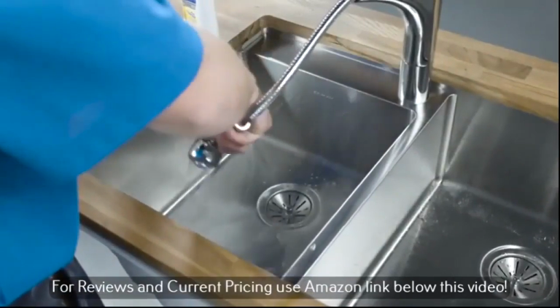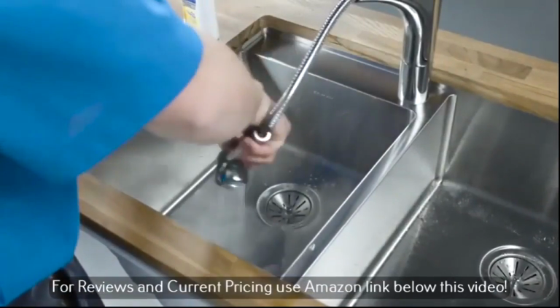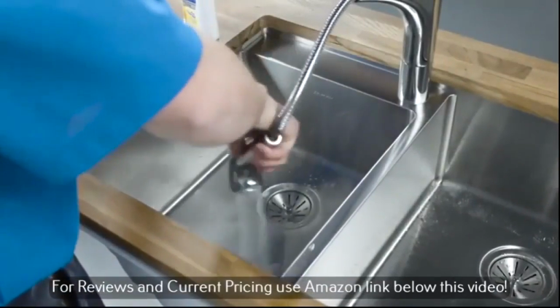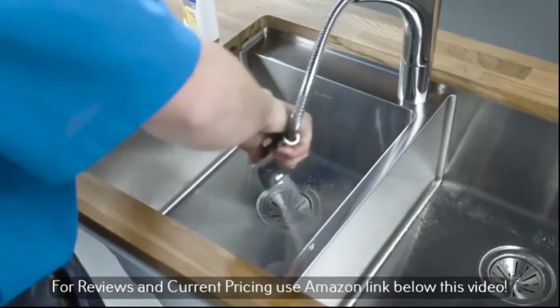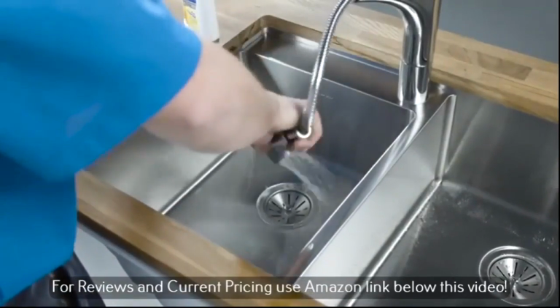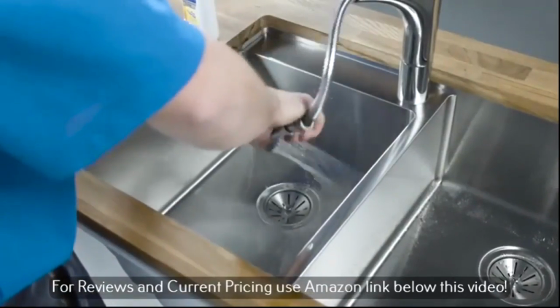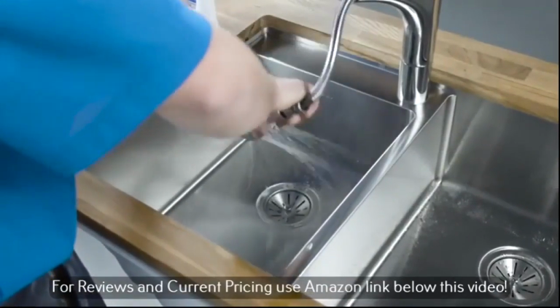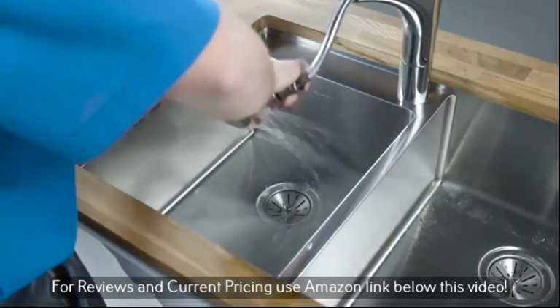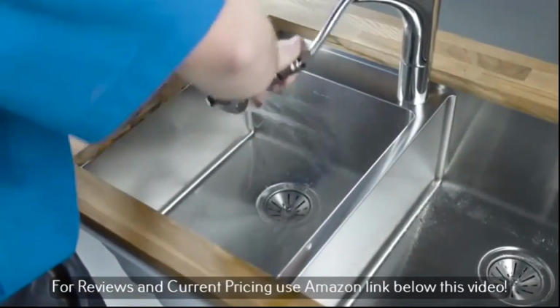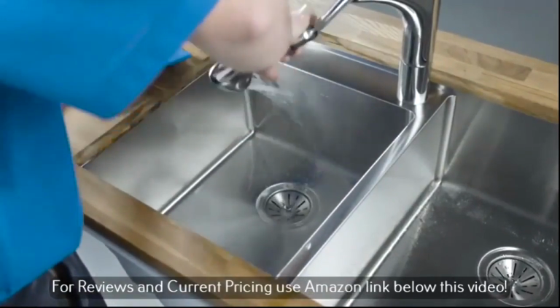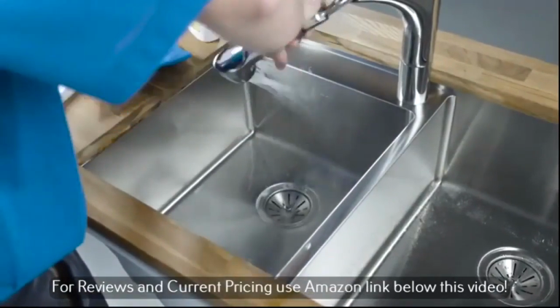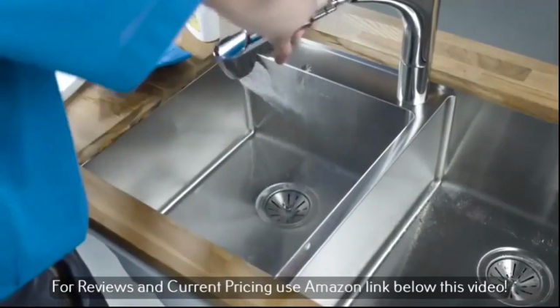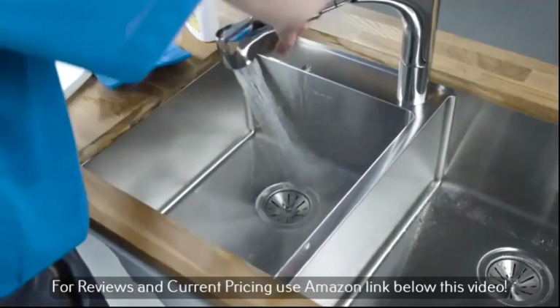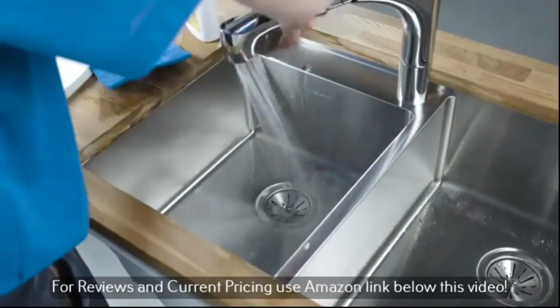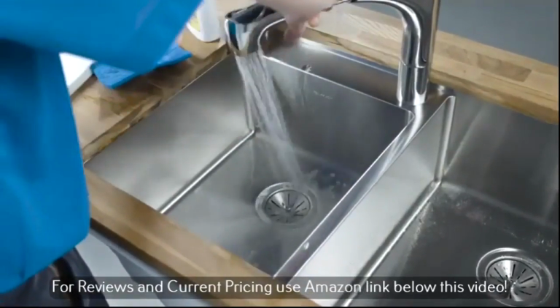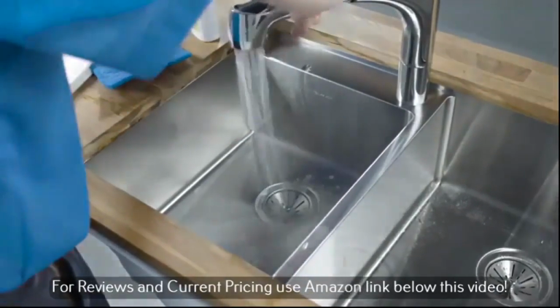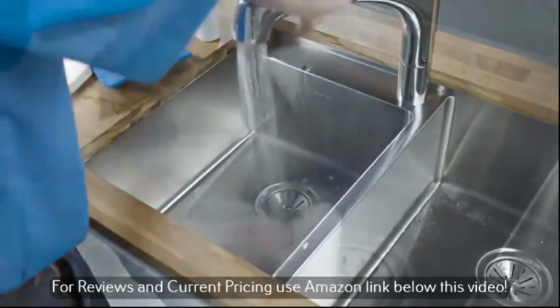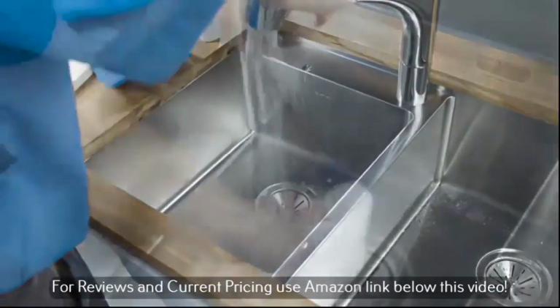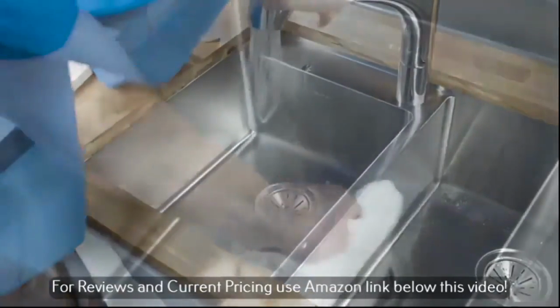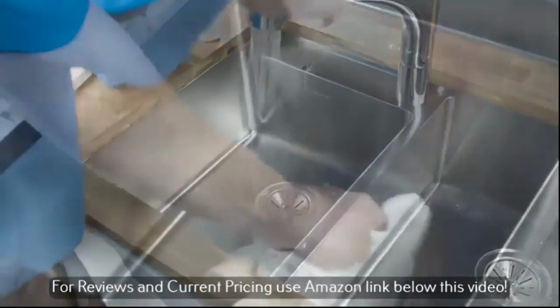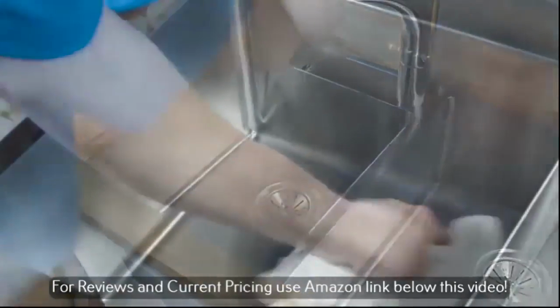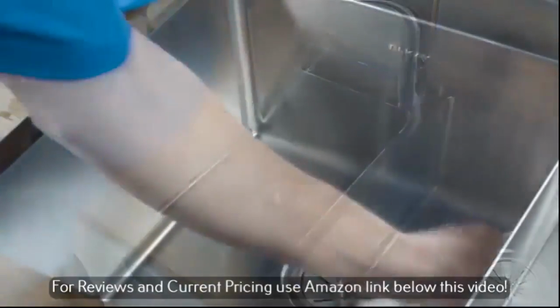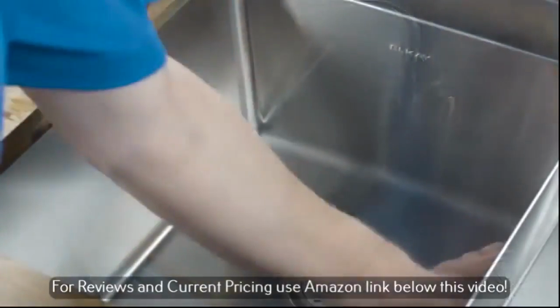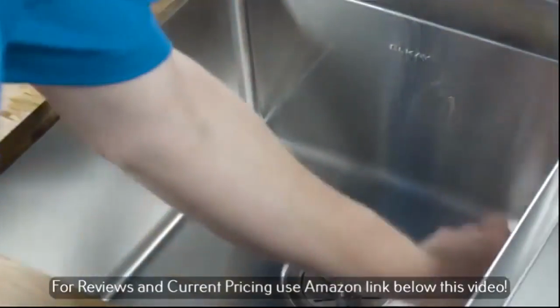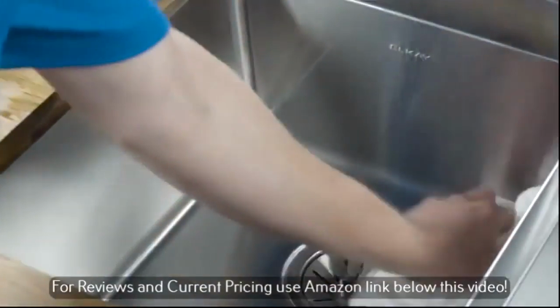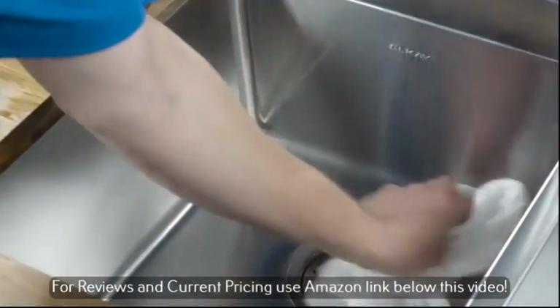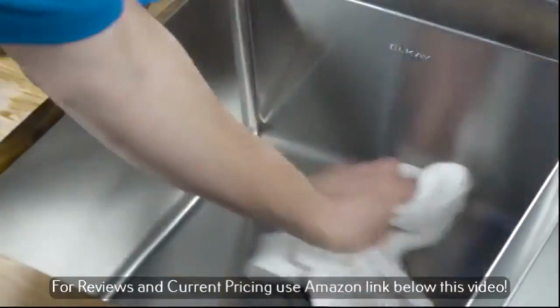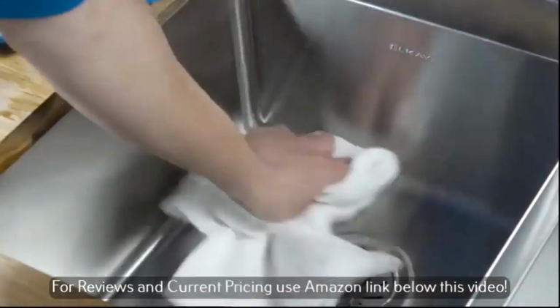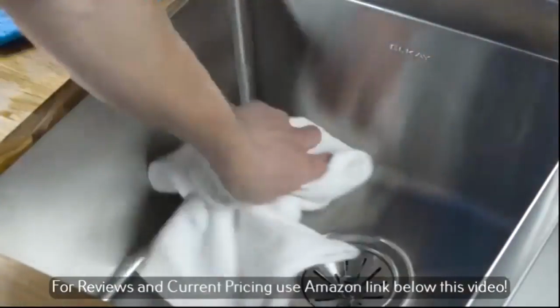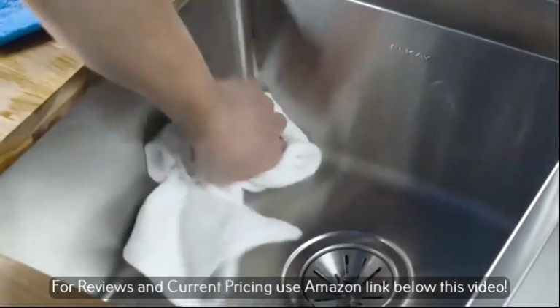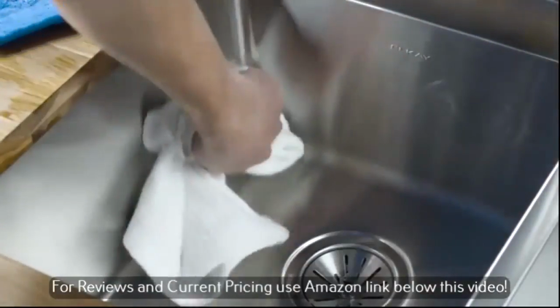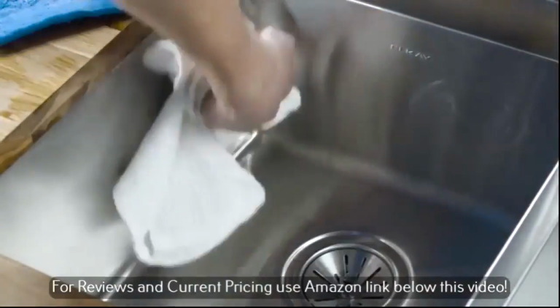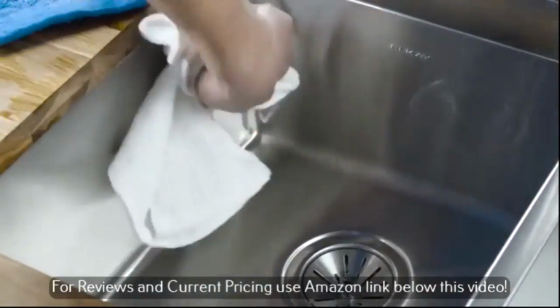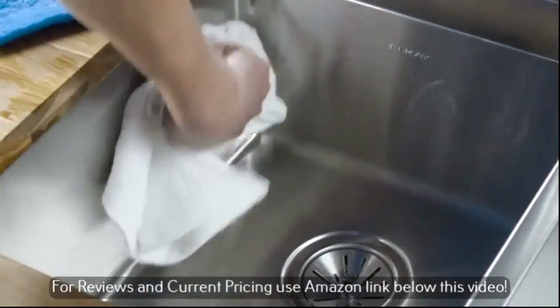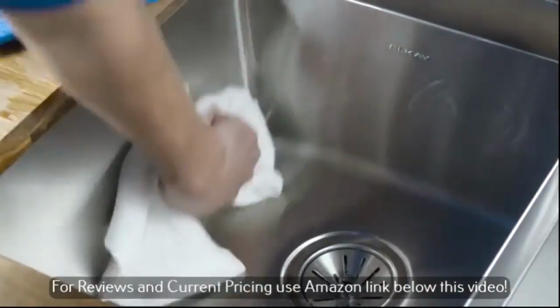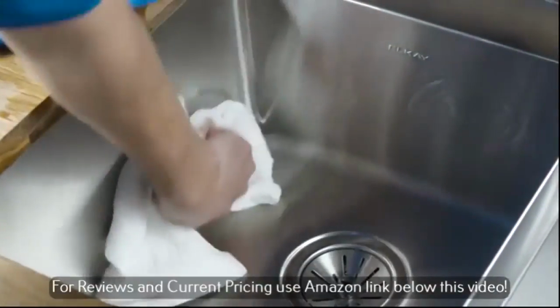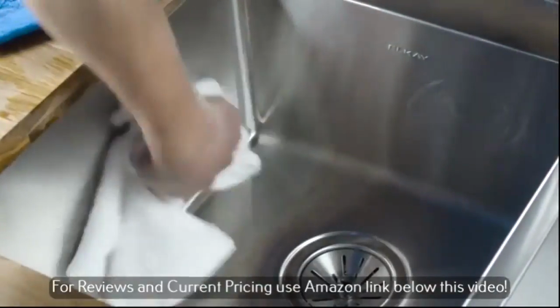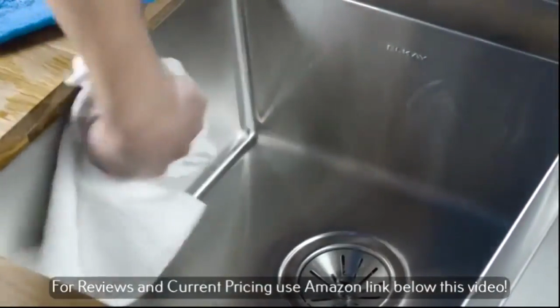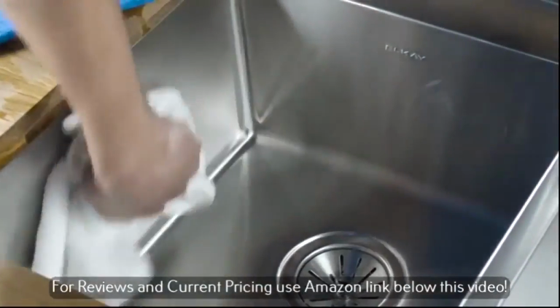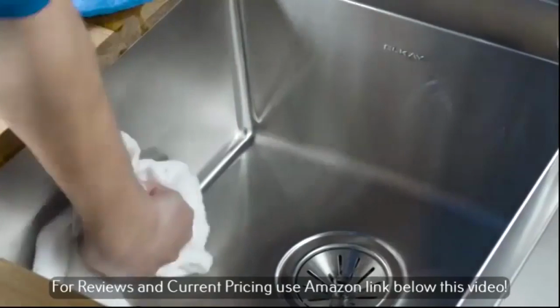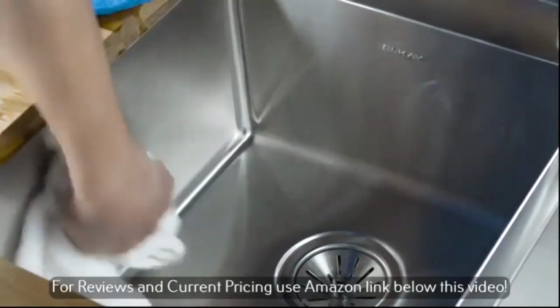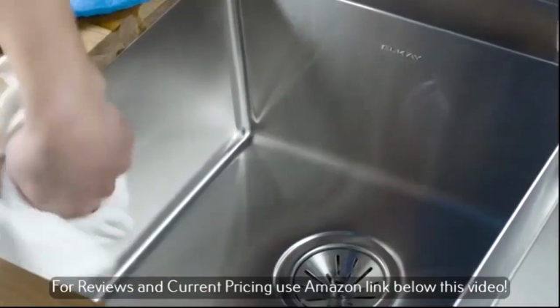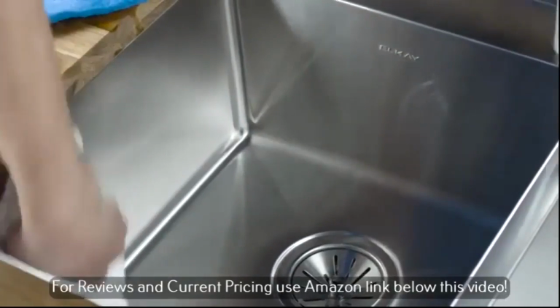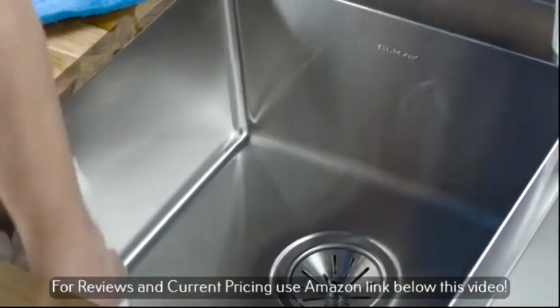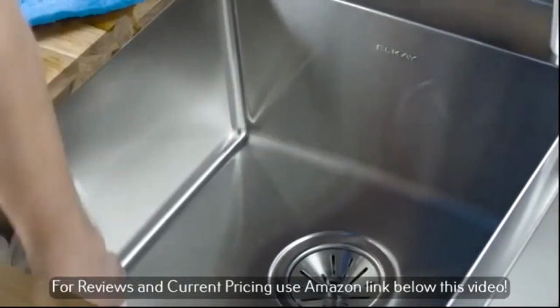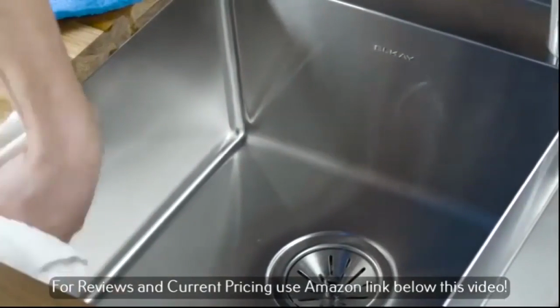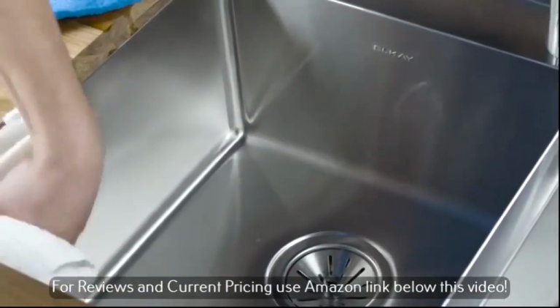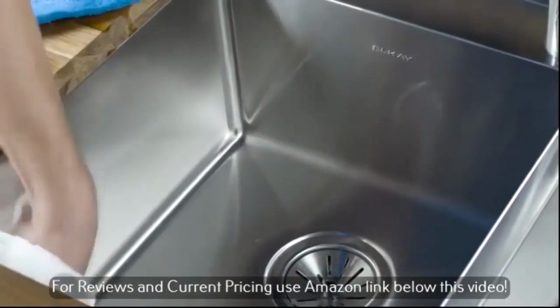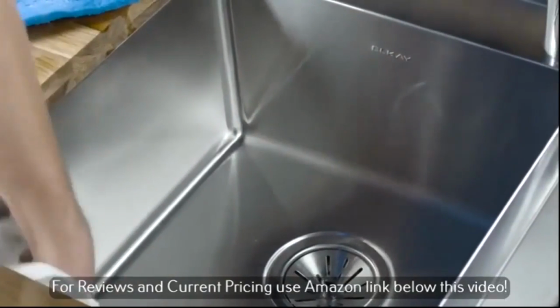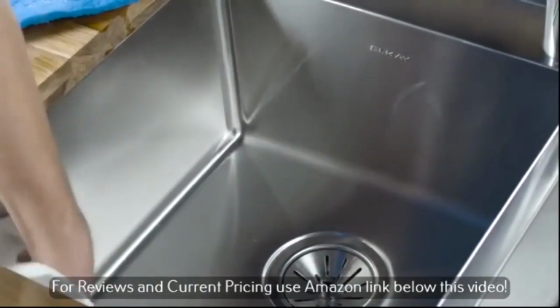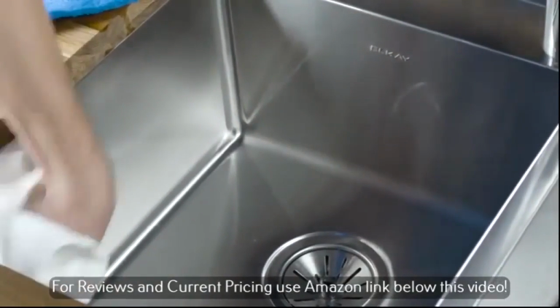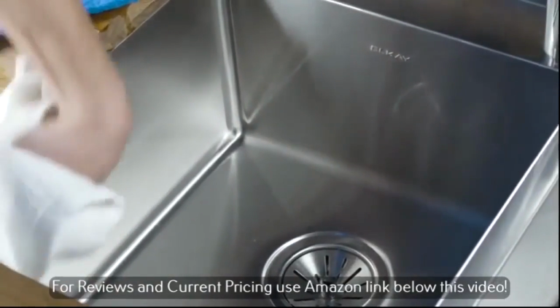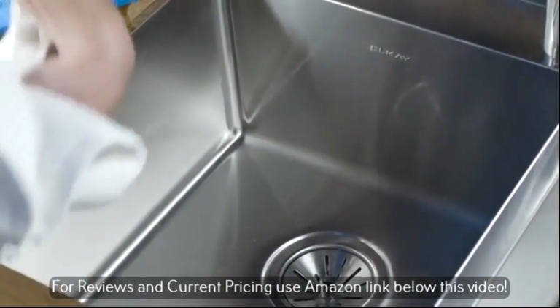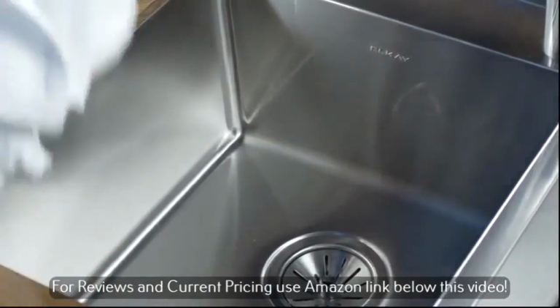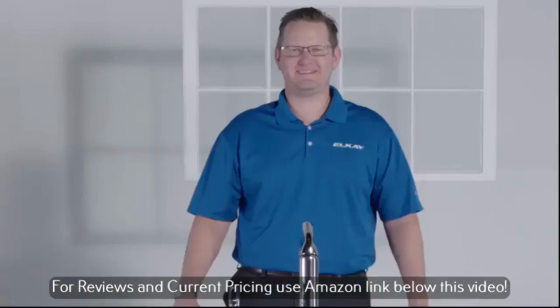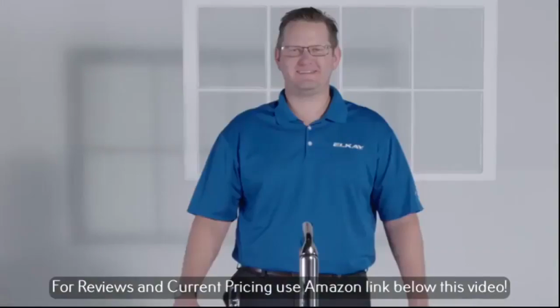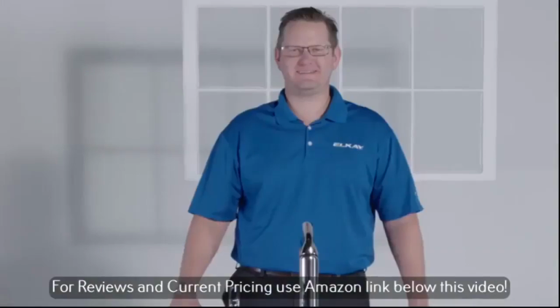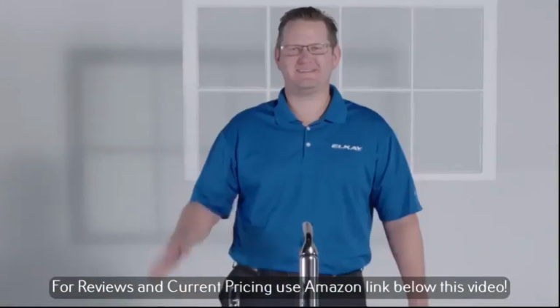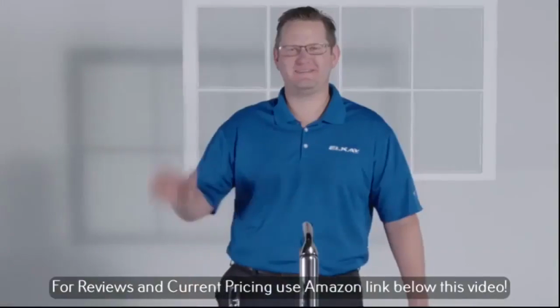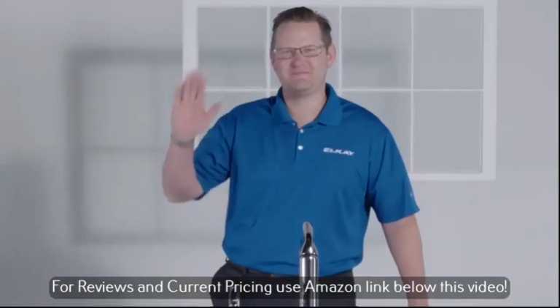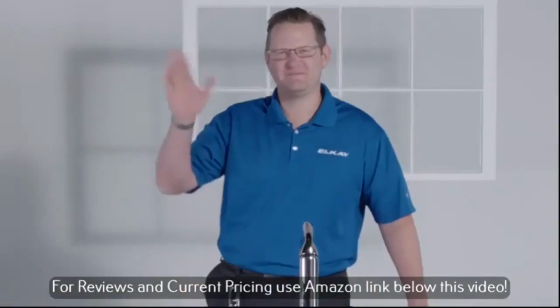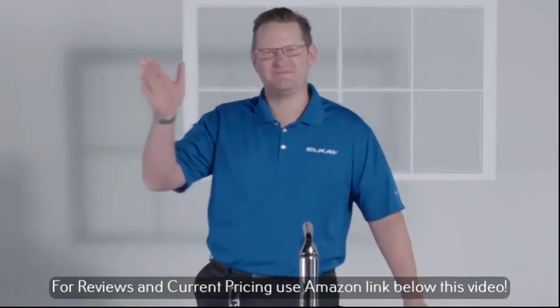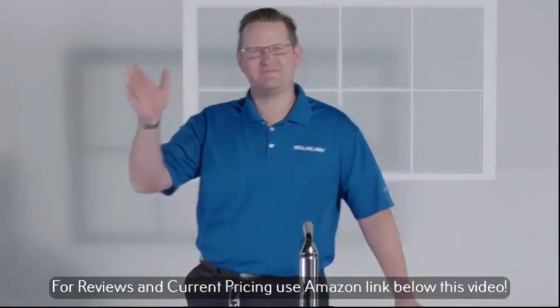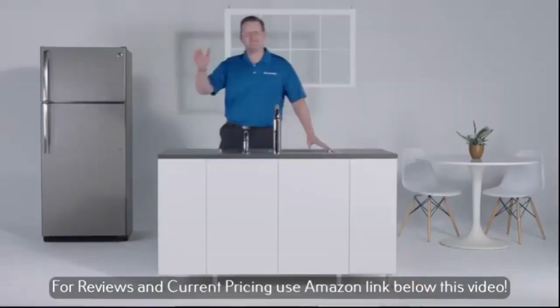Basically, you can never go wrong cleaning any LK sink with mild dish soap or a soft cloth. Thanks, Ken.